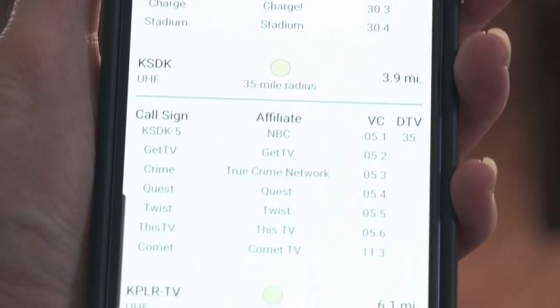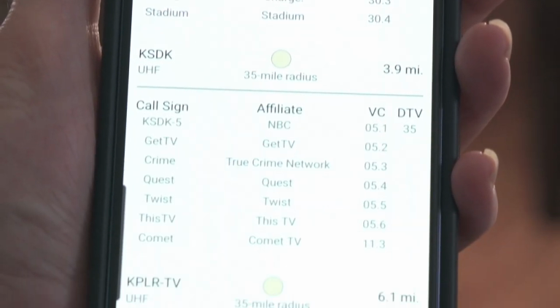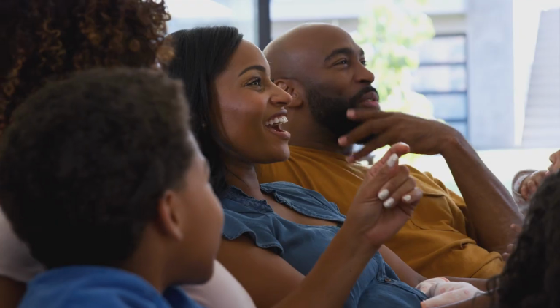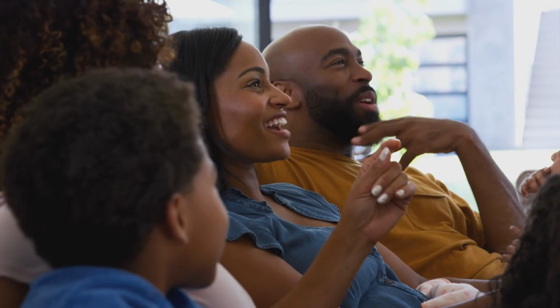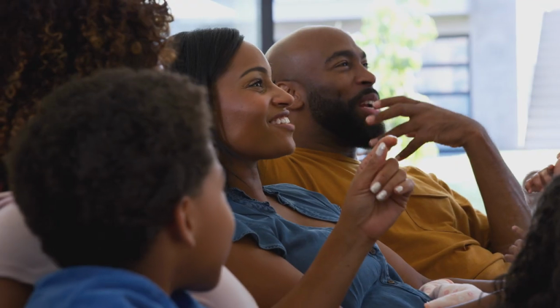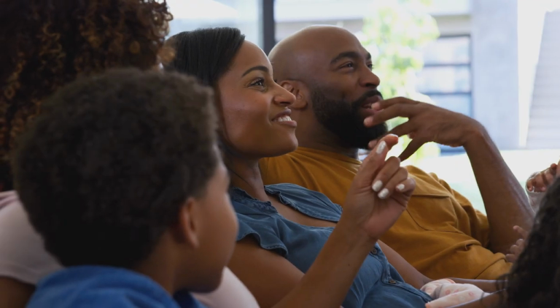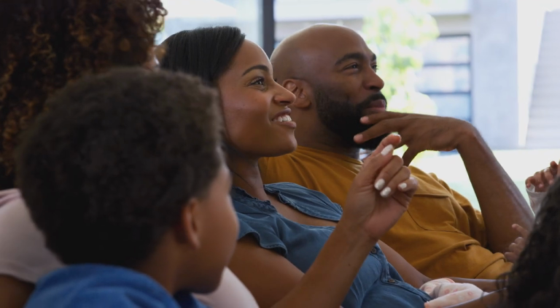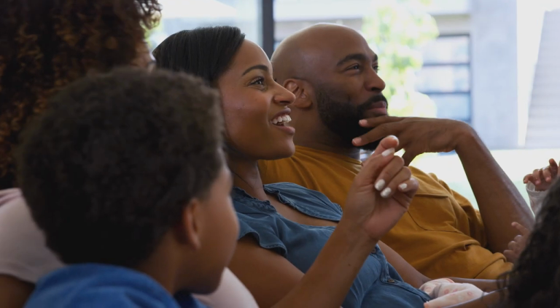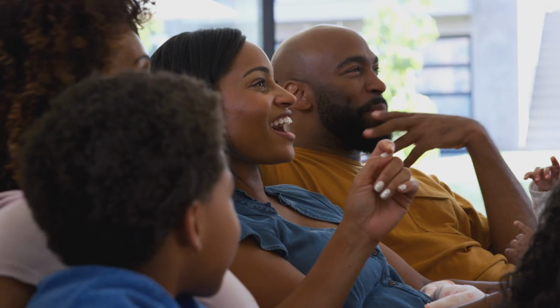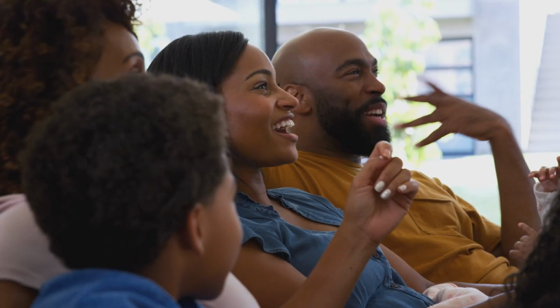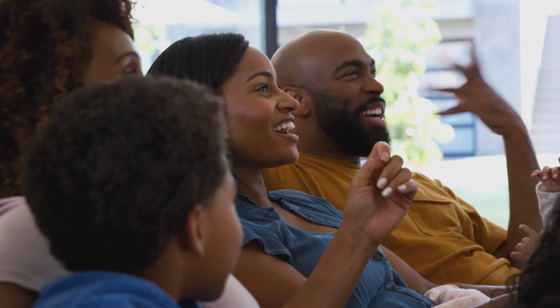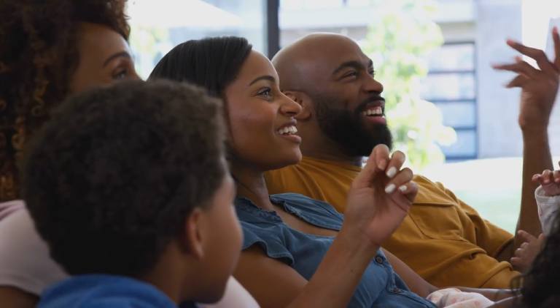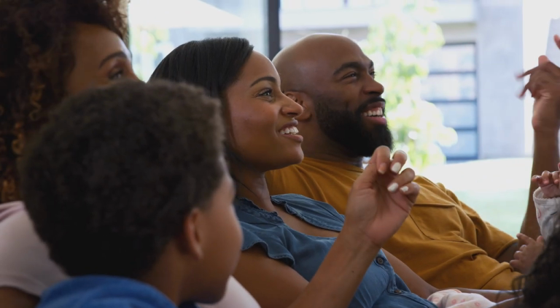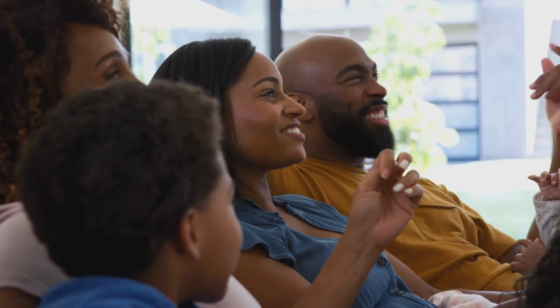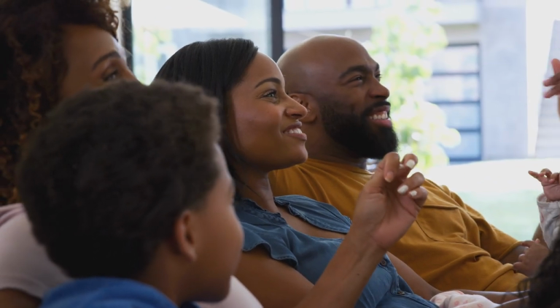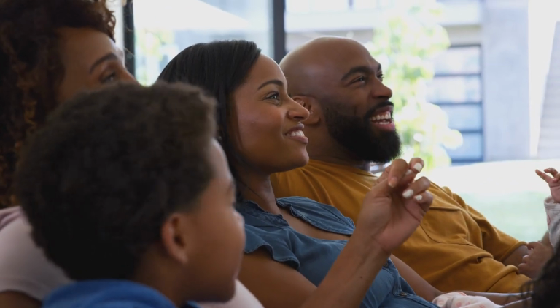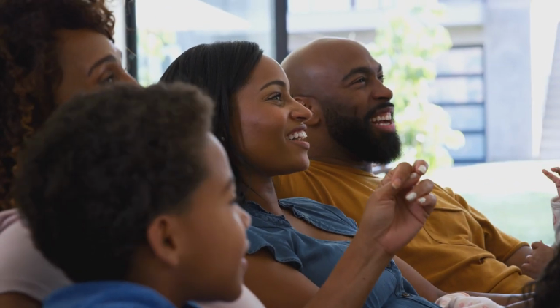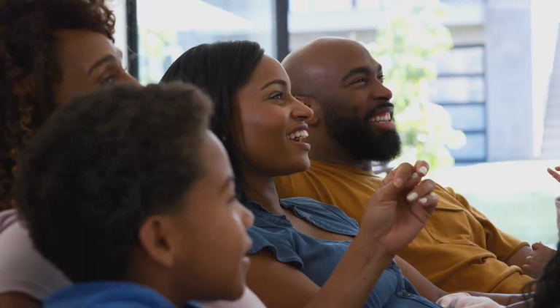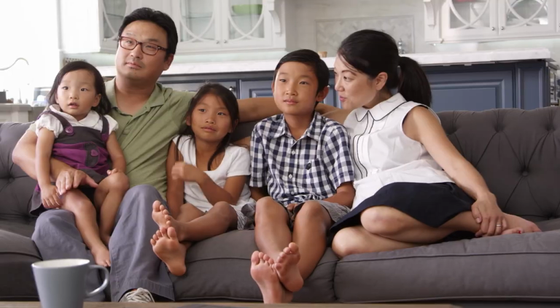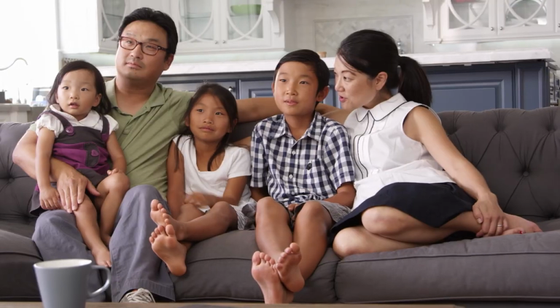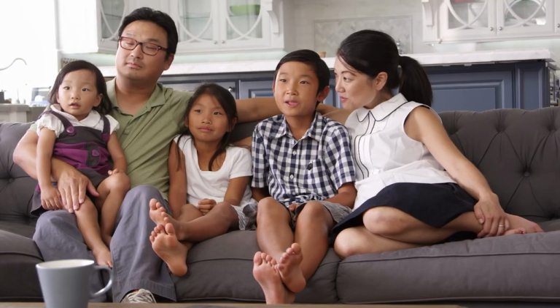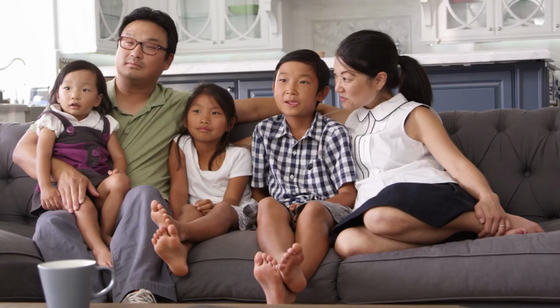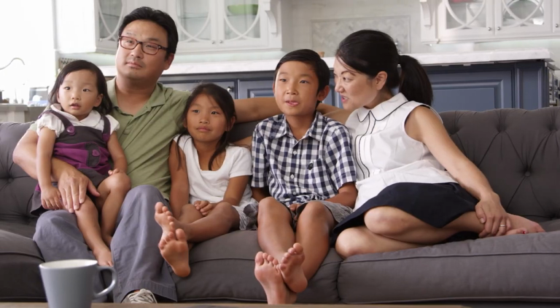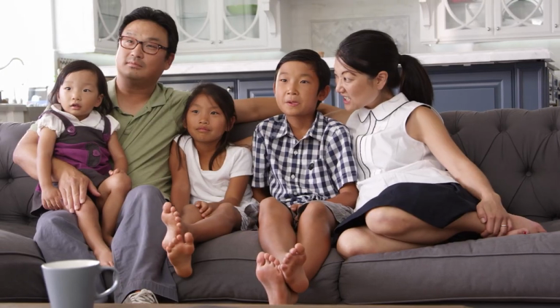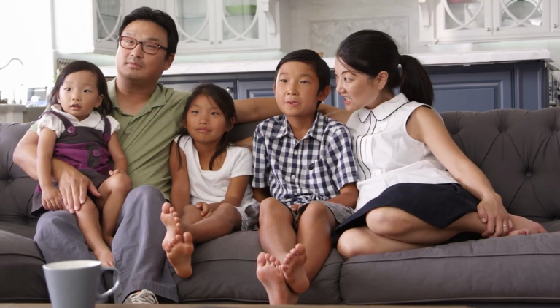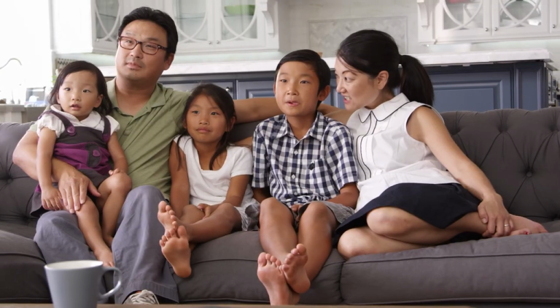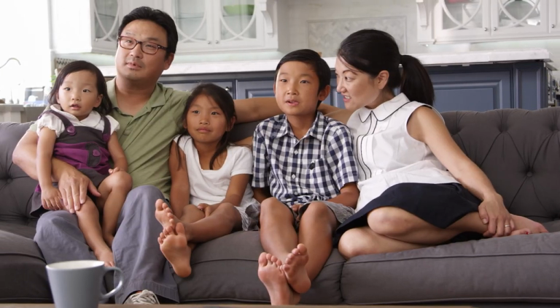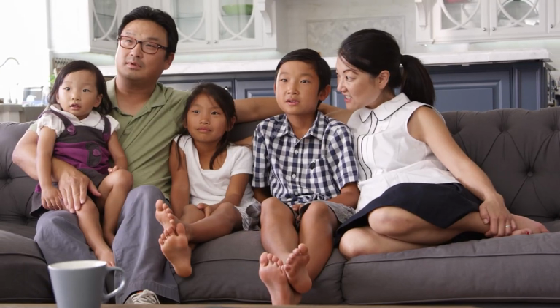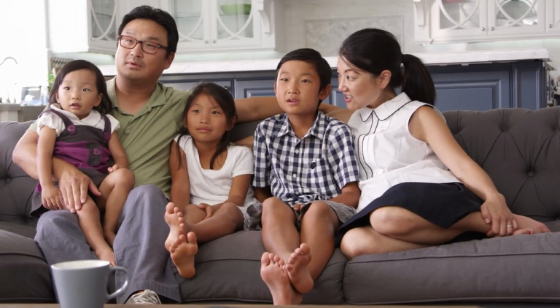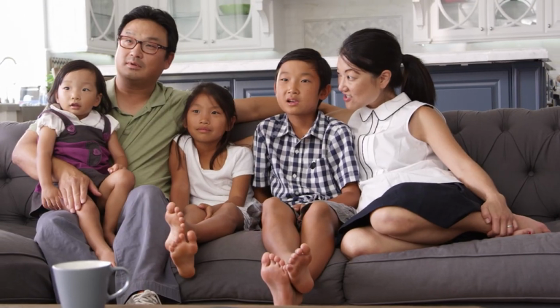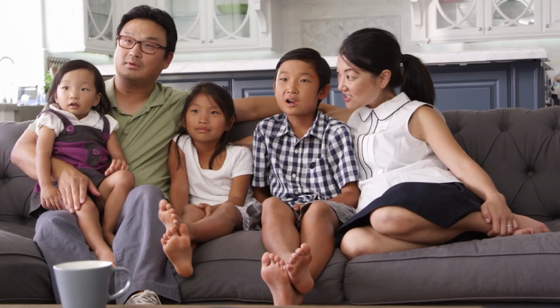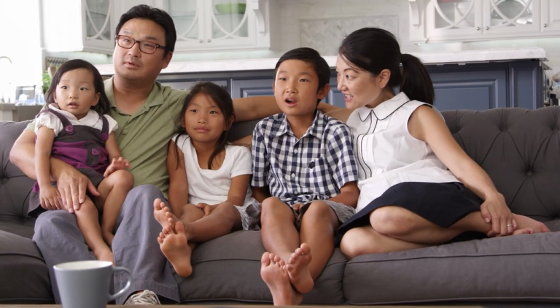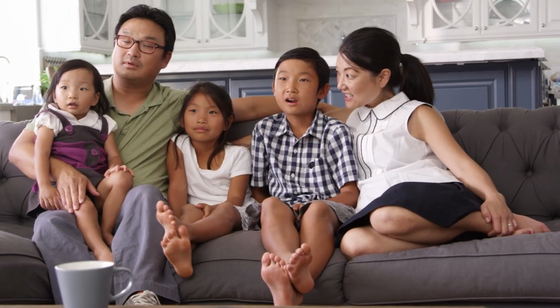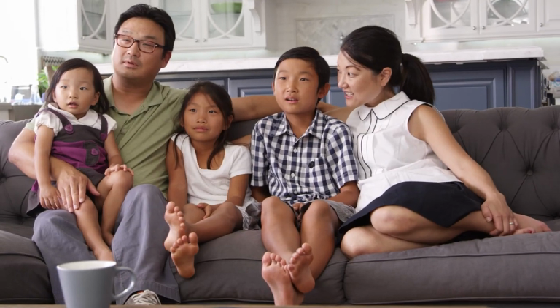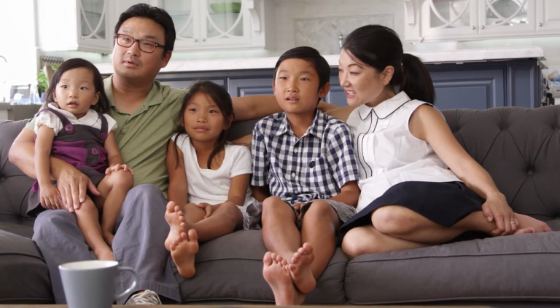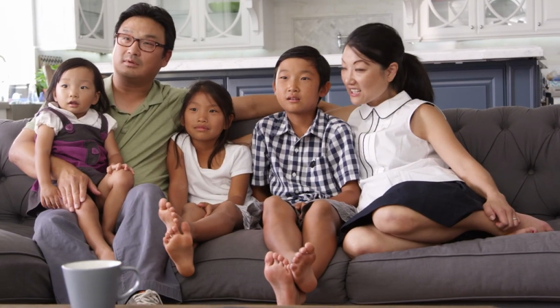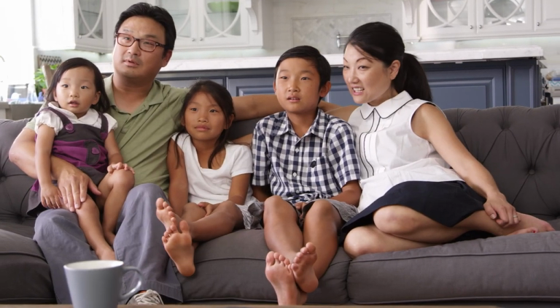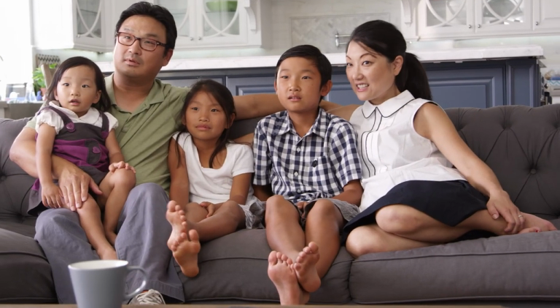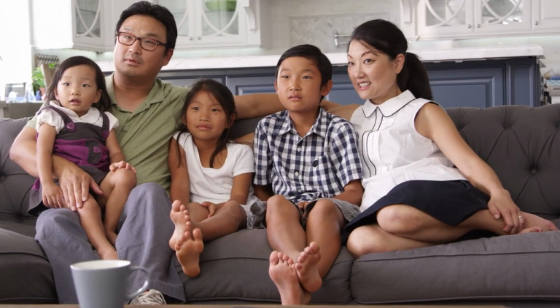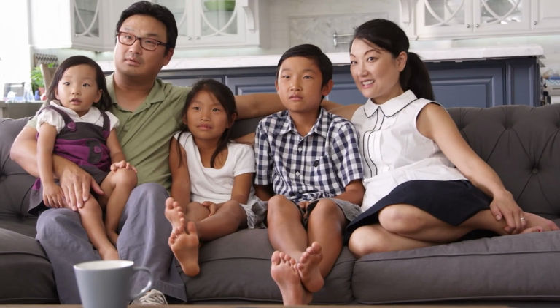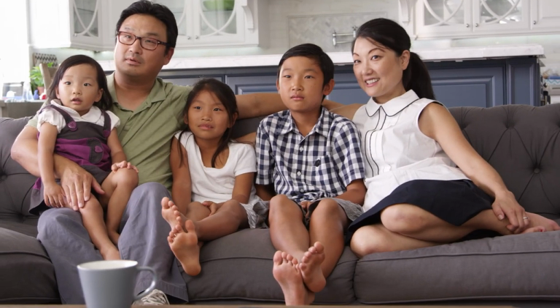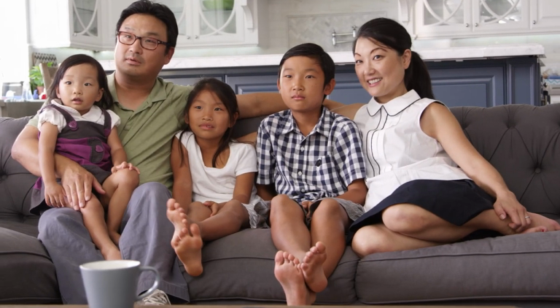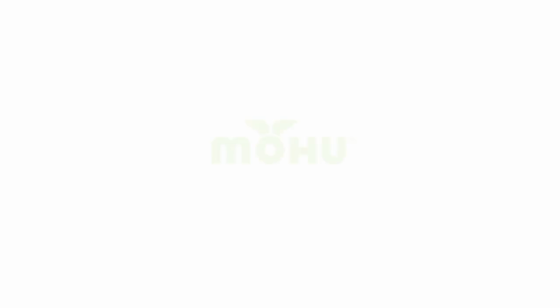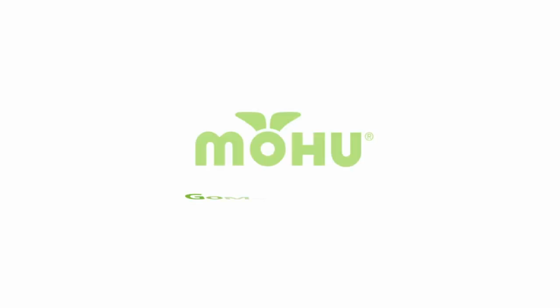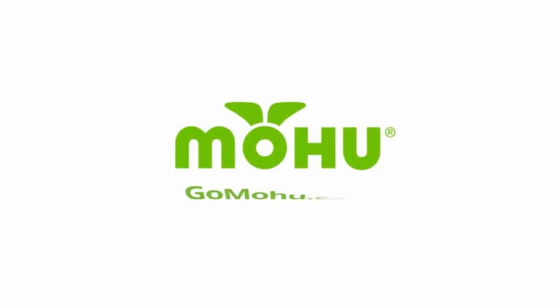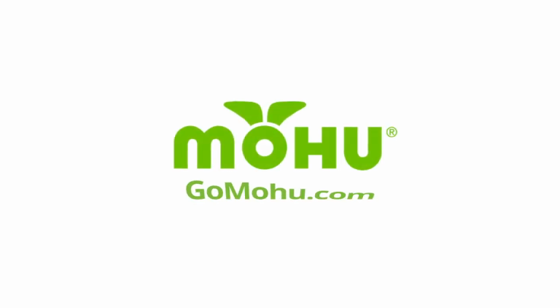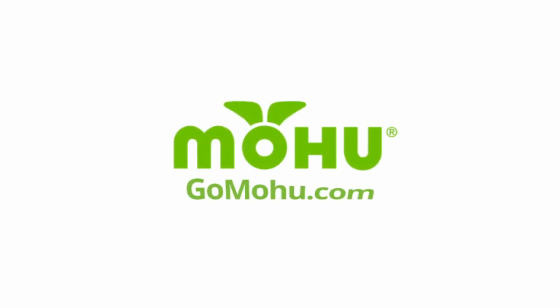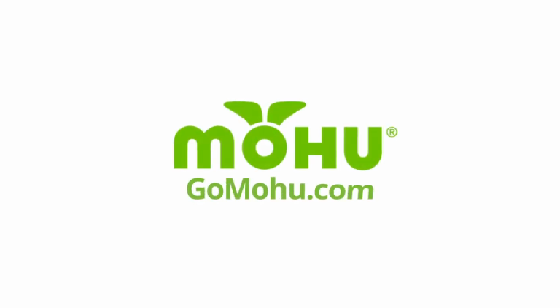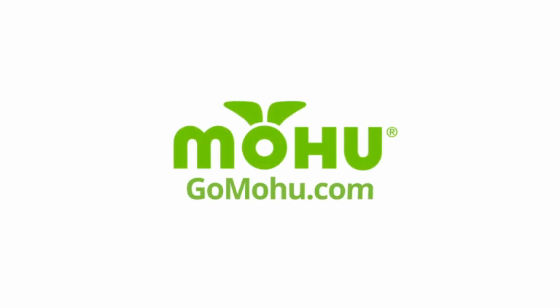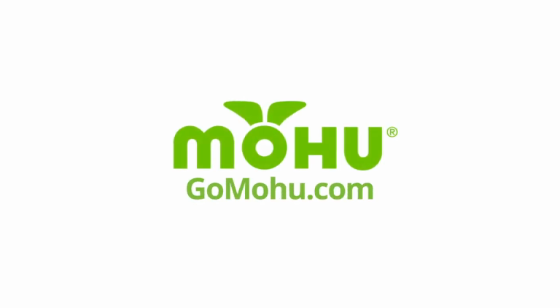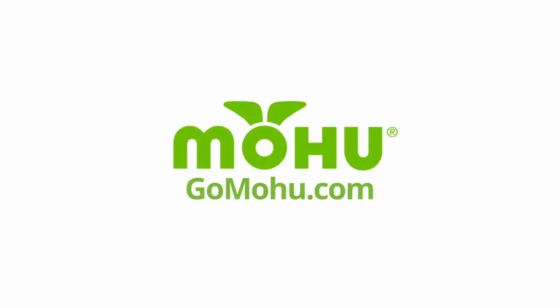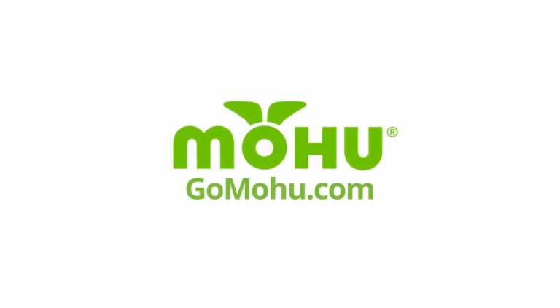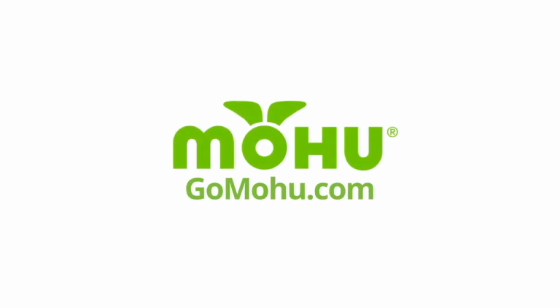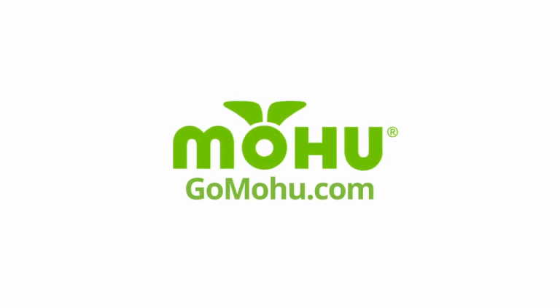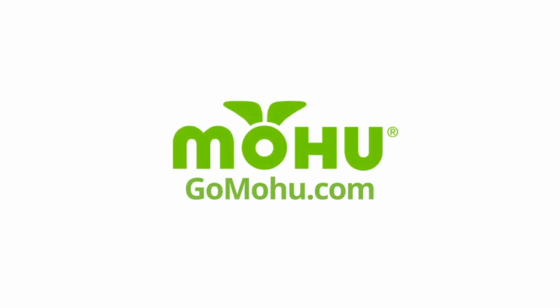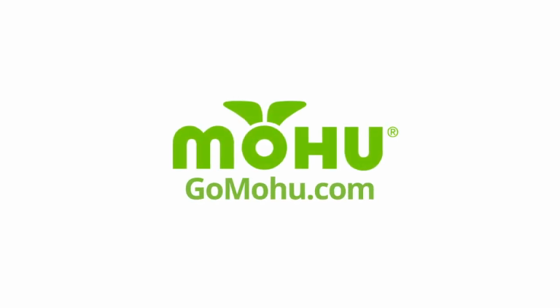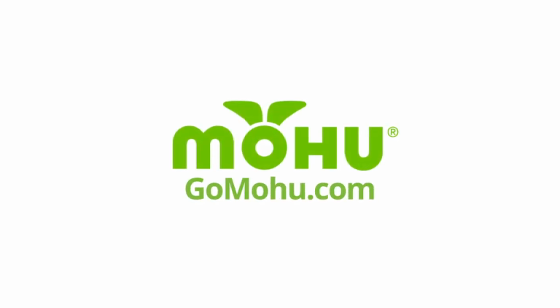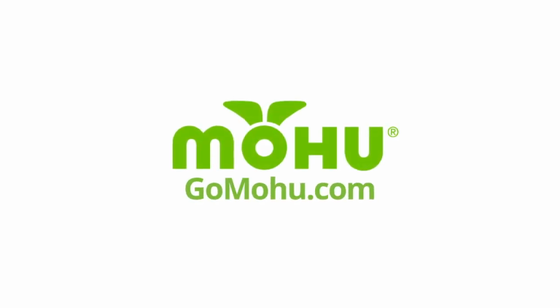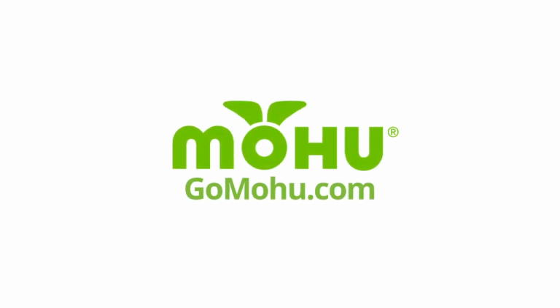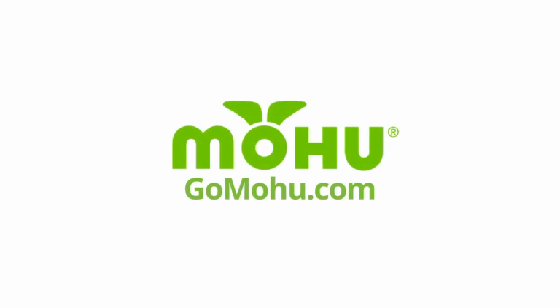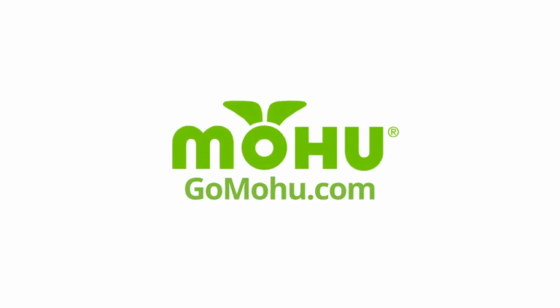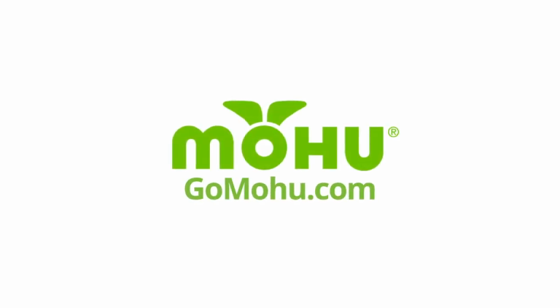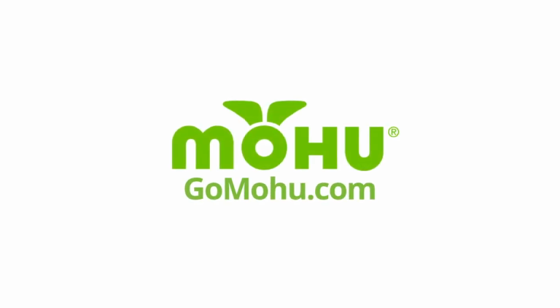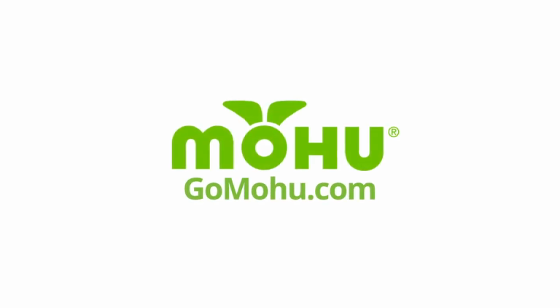So what are you waiting for? Enjoy TV that's already free and visit gomohu.com today.